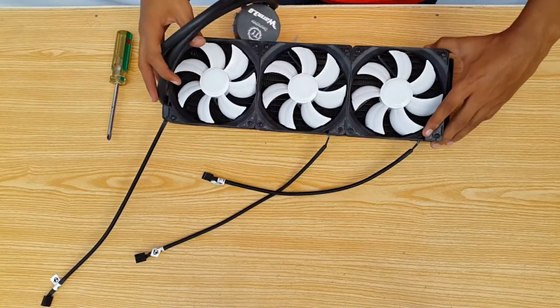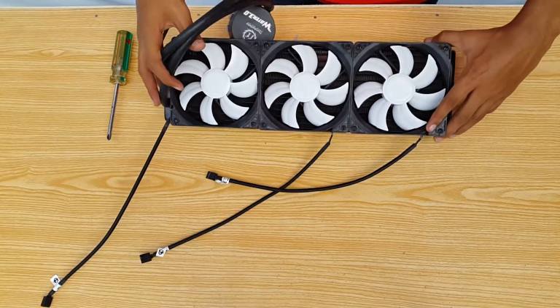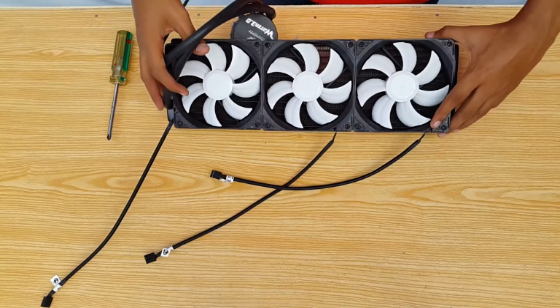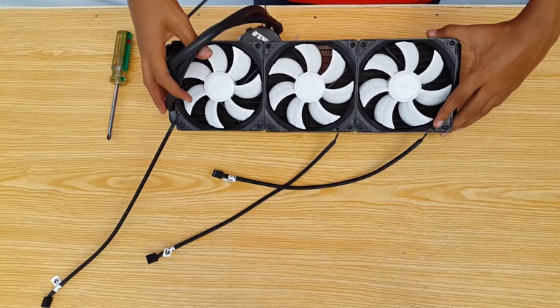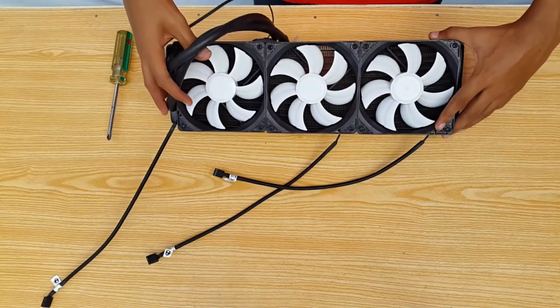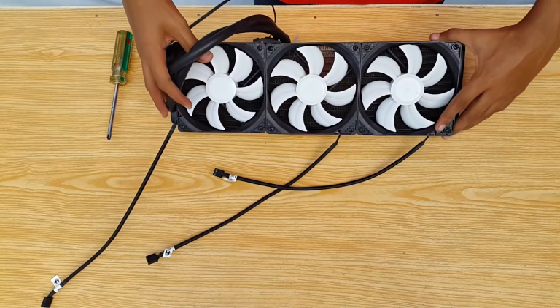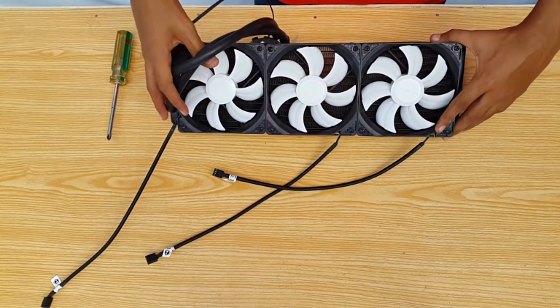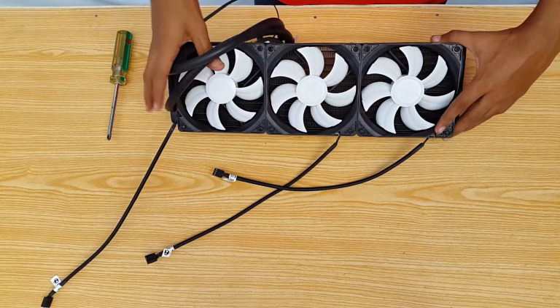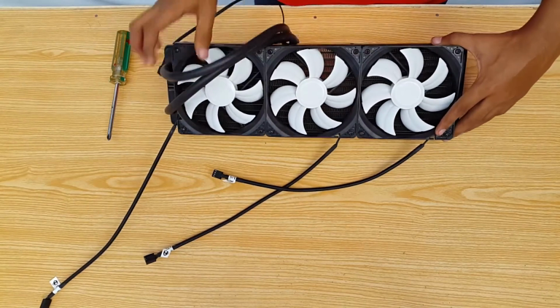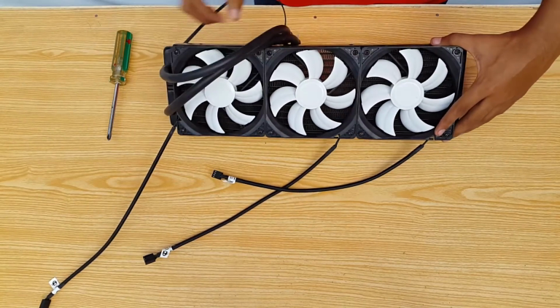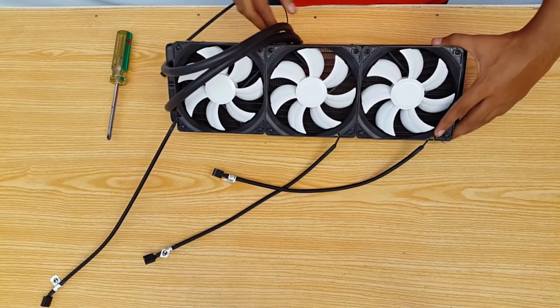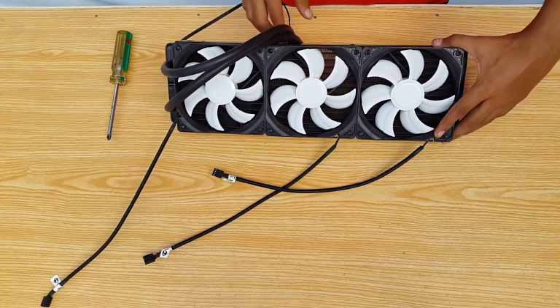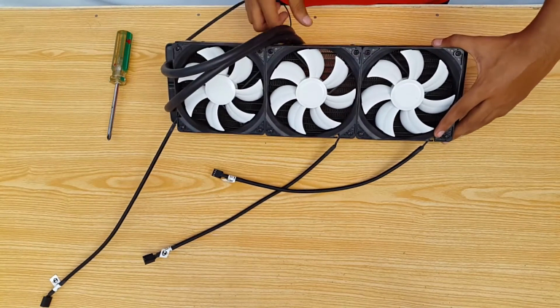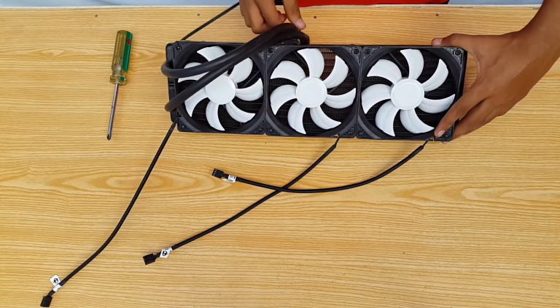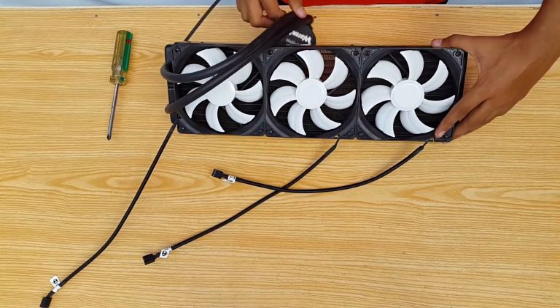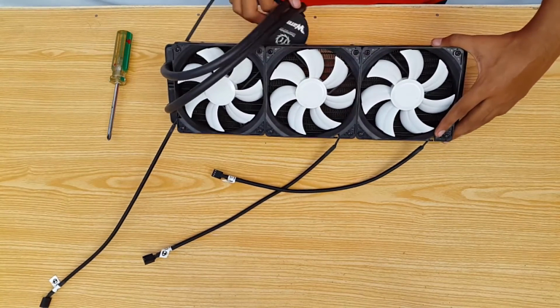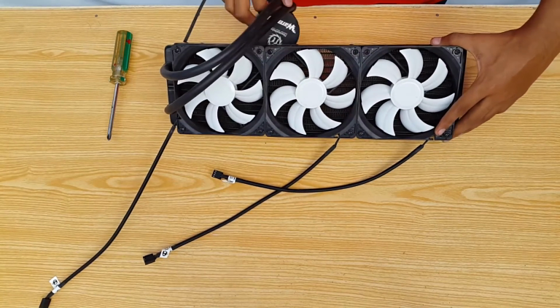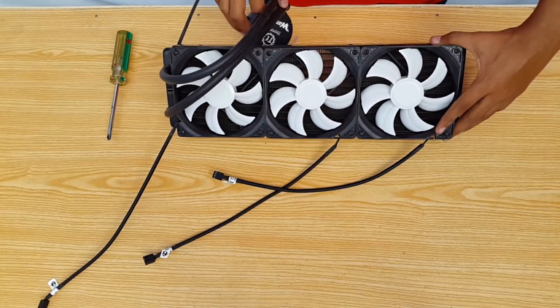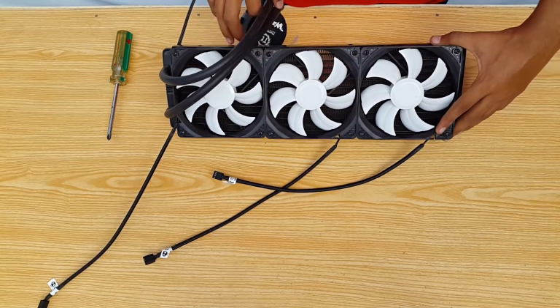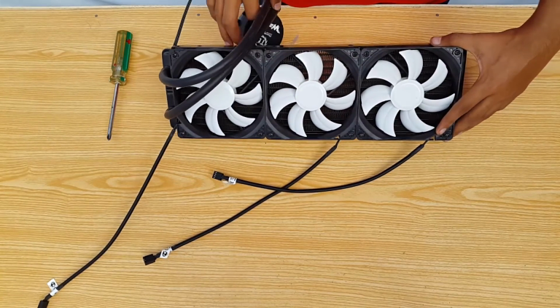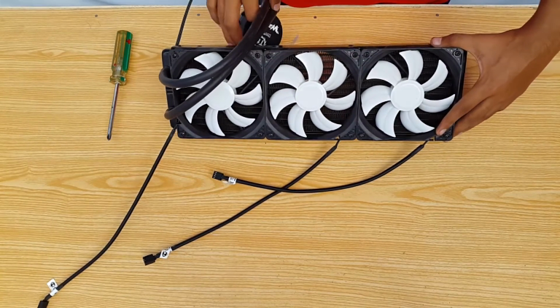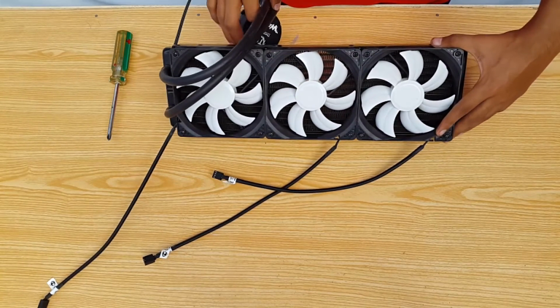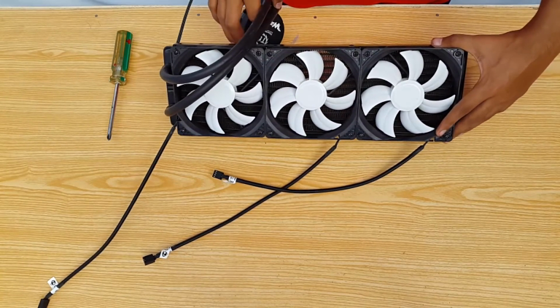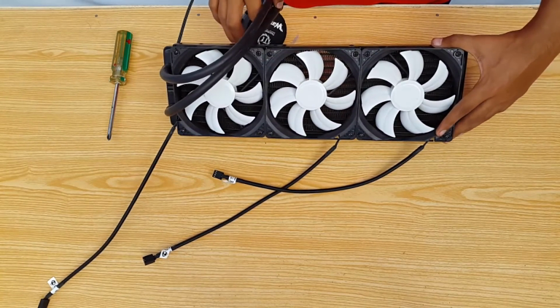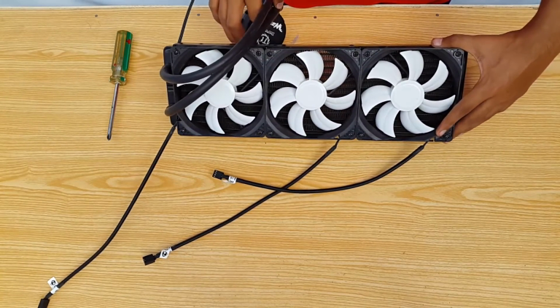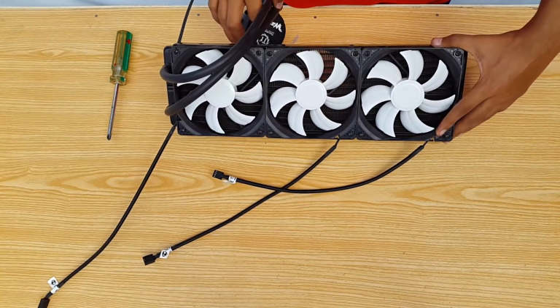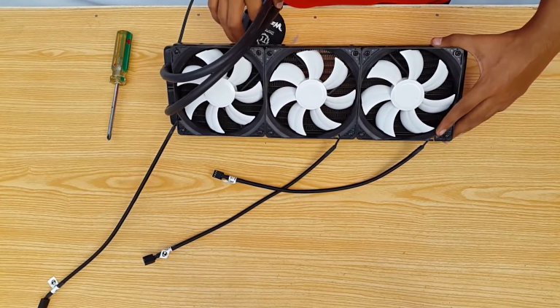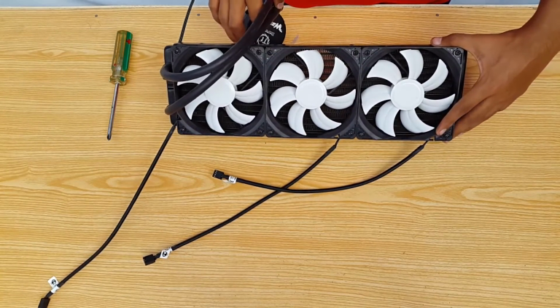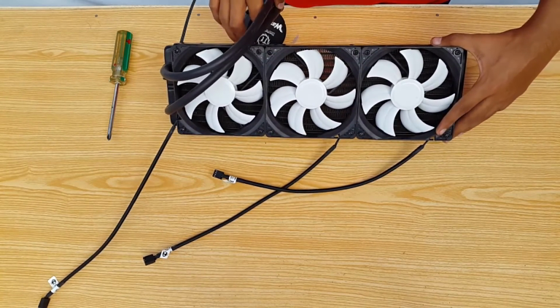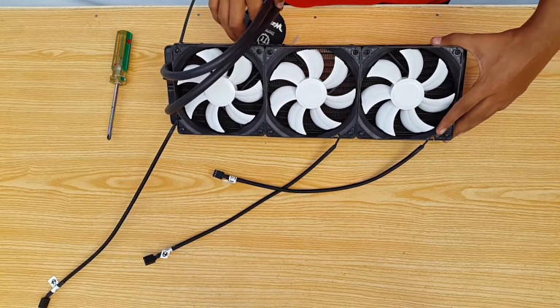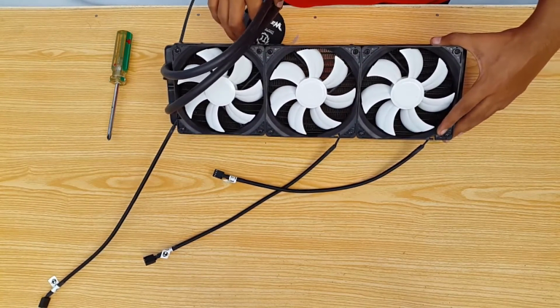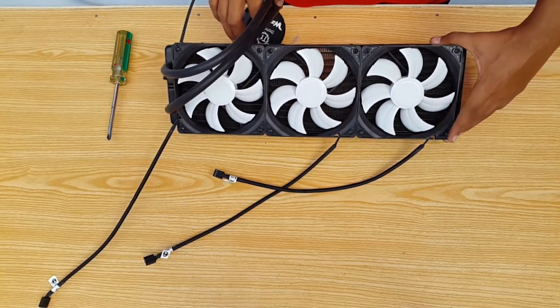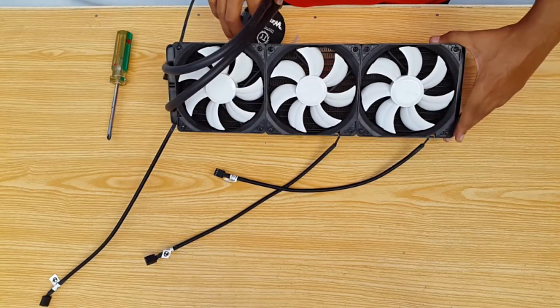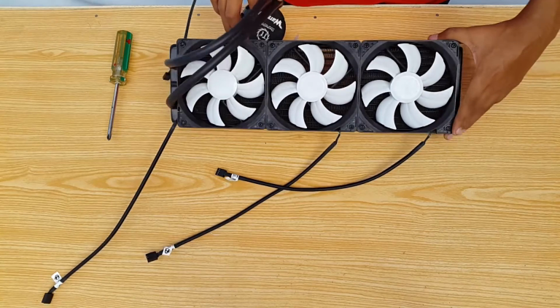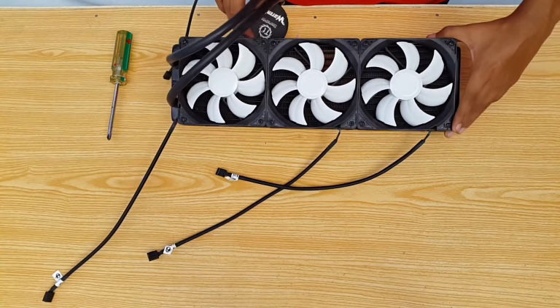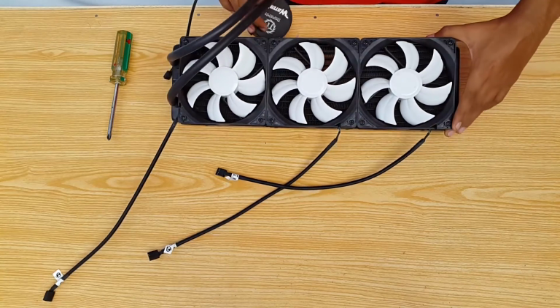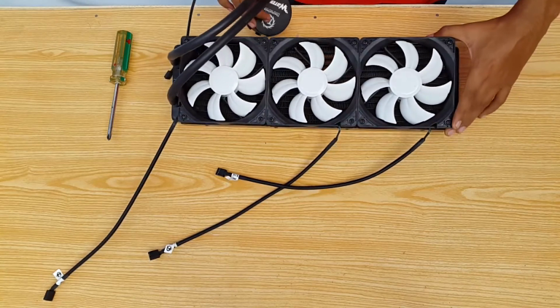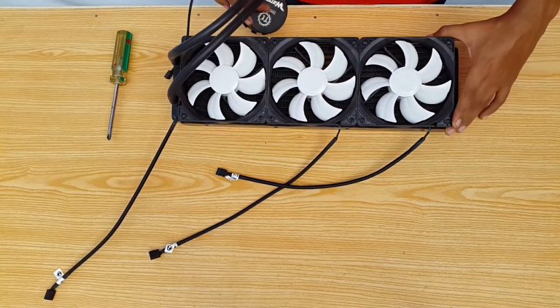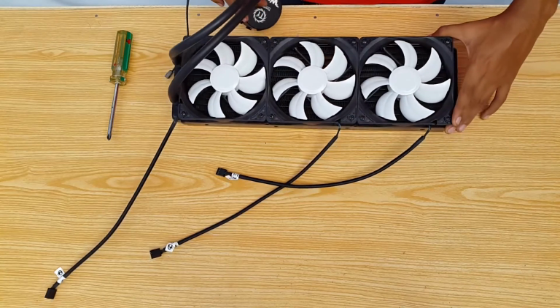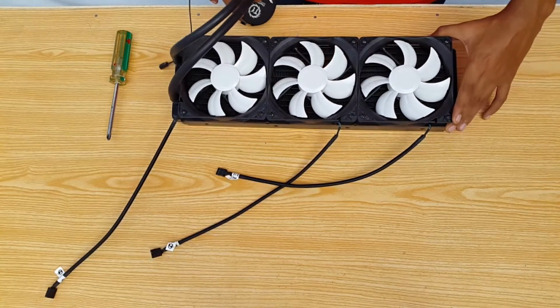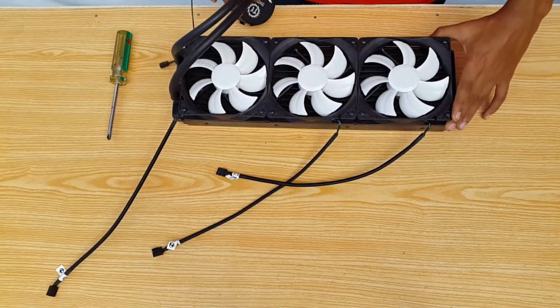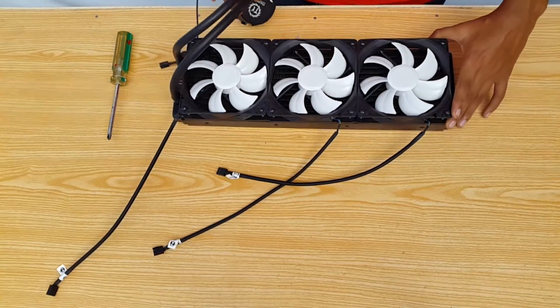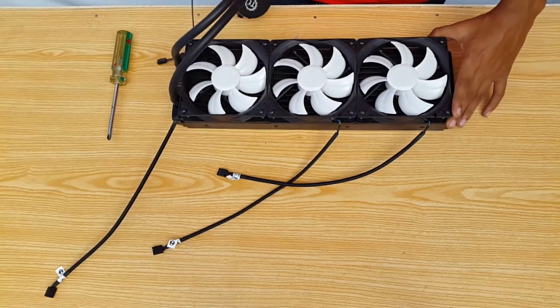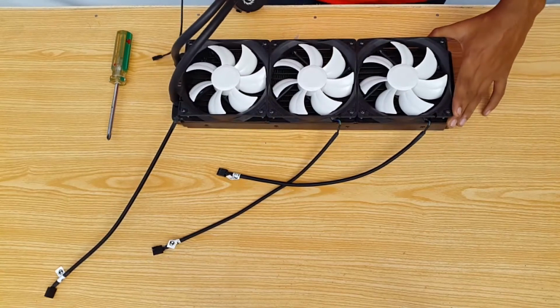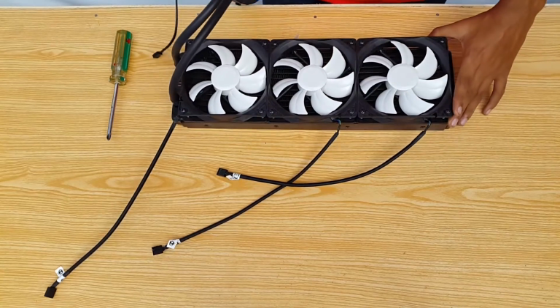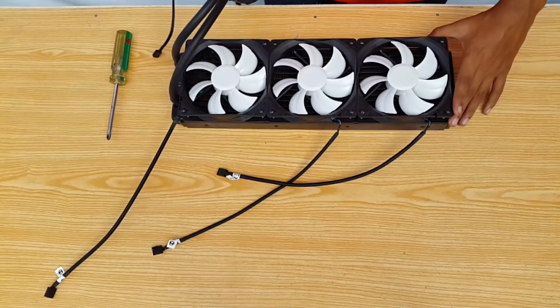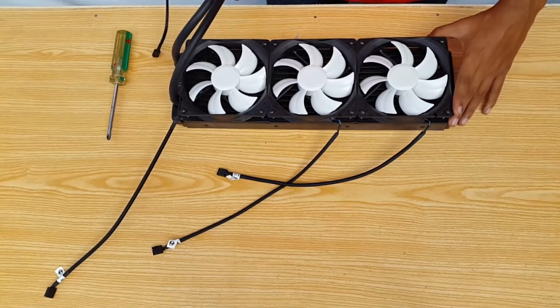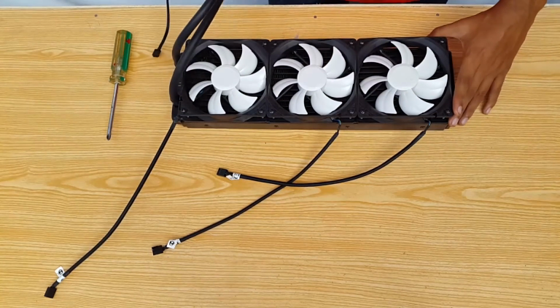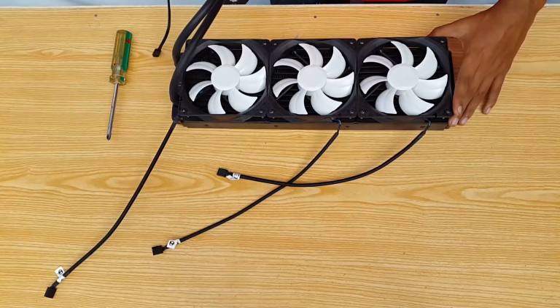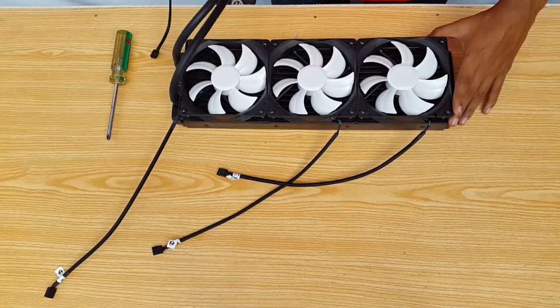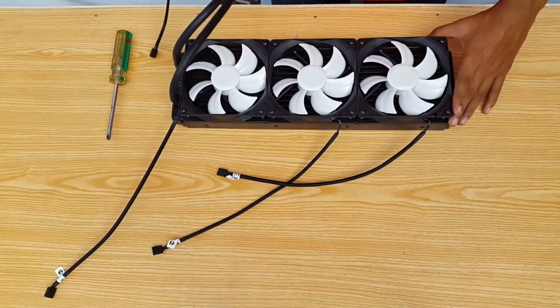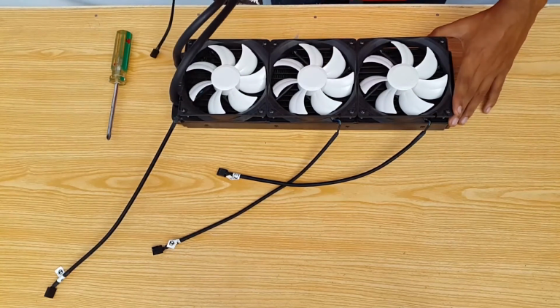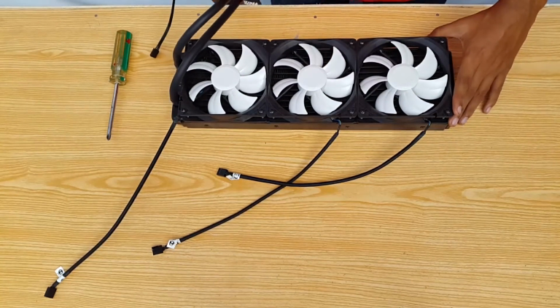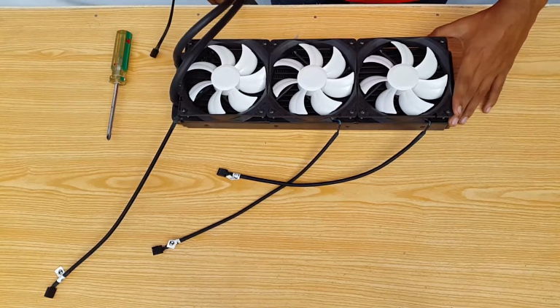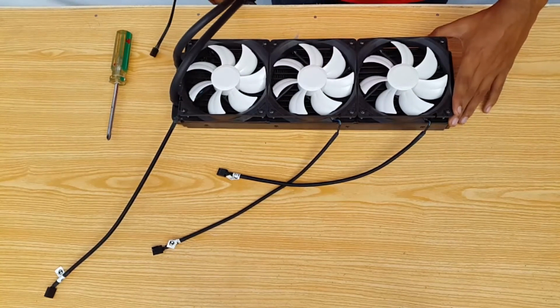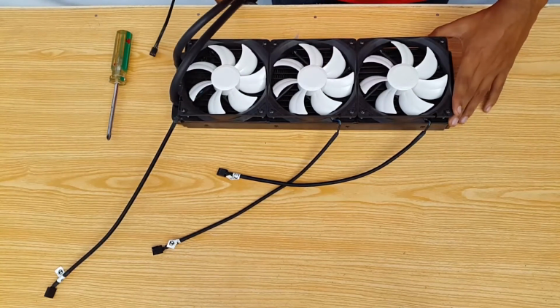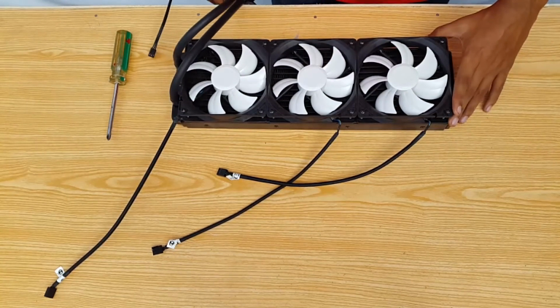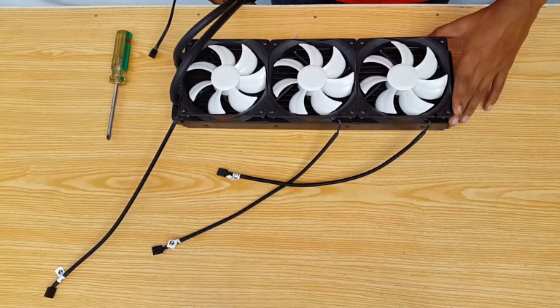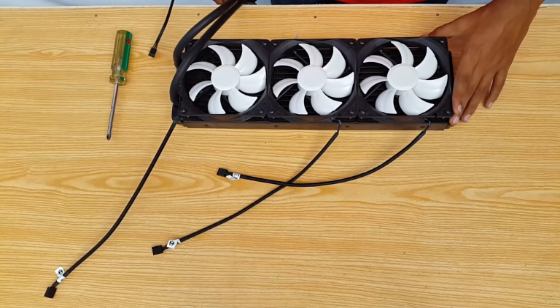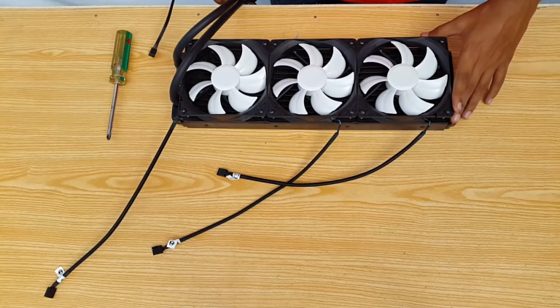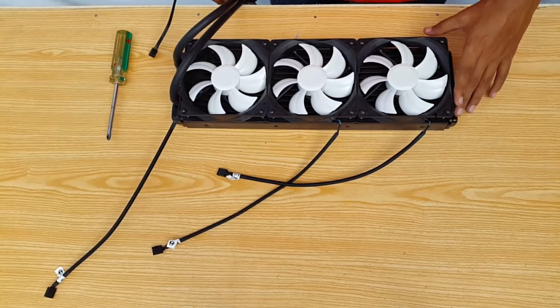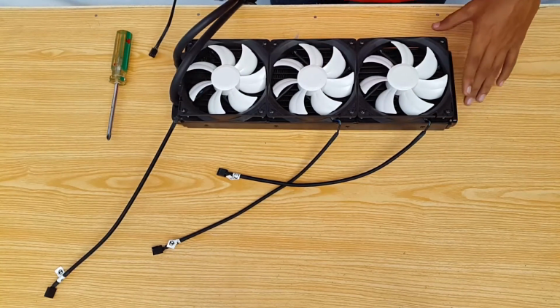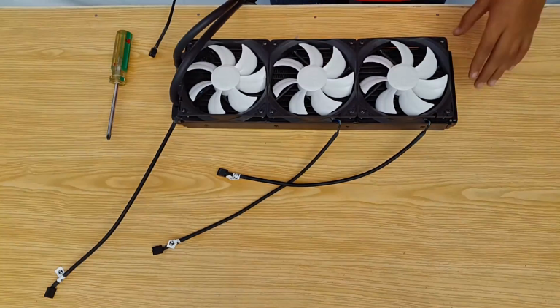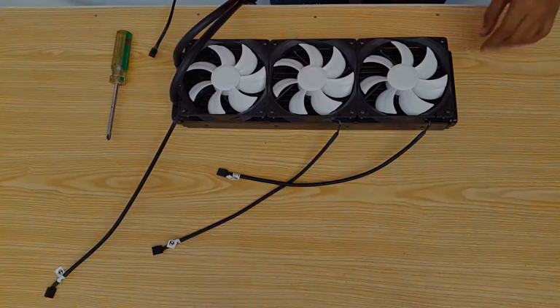And that's how the radiator will look once the fans are installed. So let's go ahead and make the mounting kit.